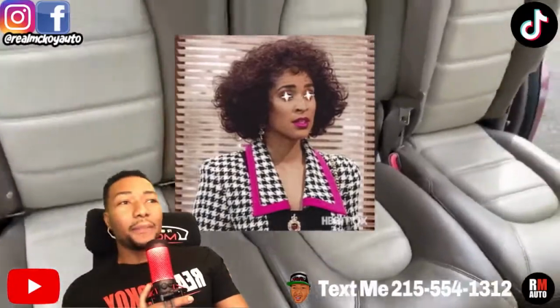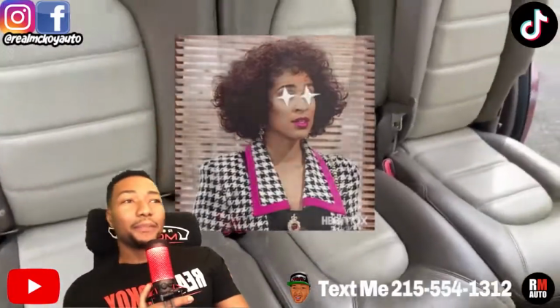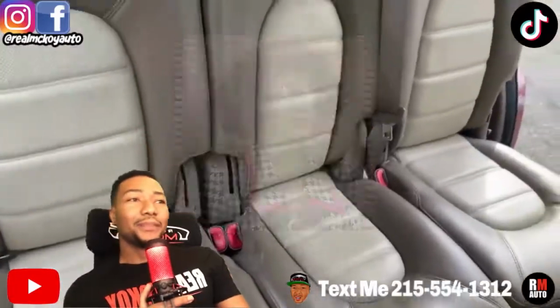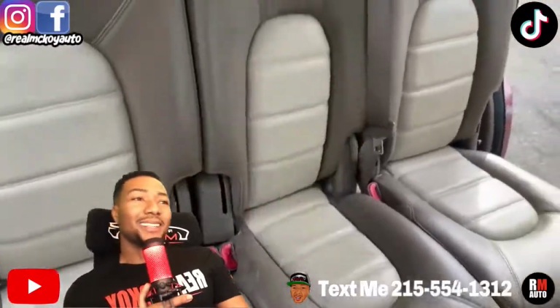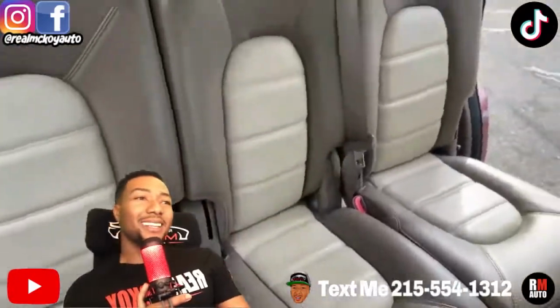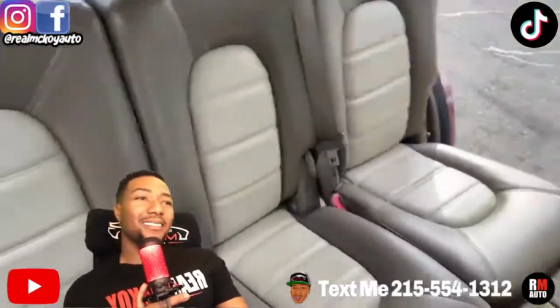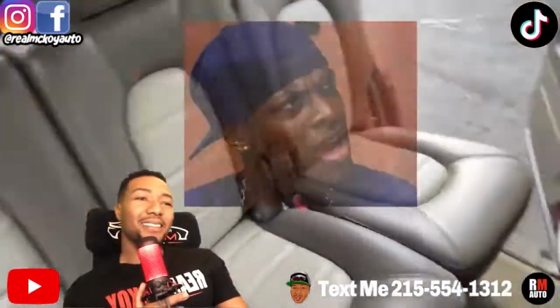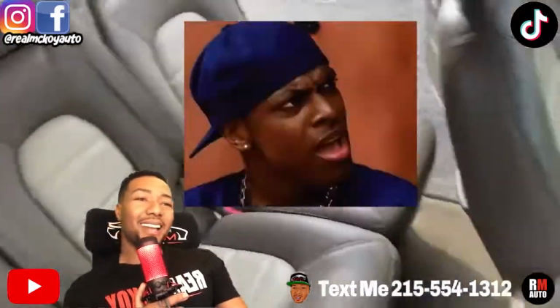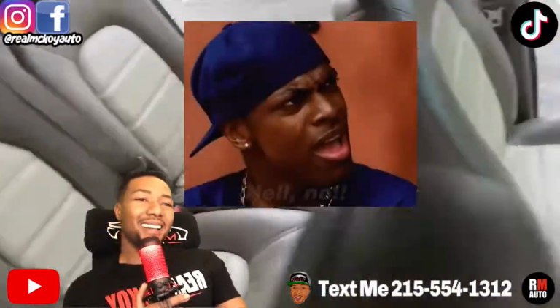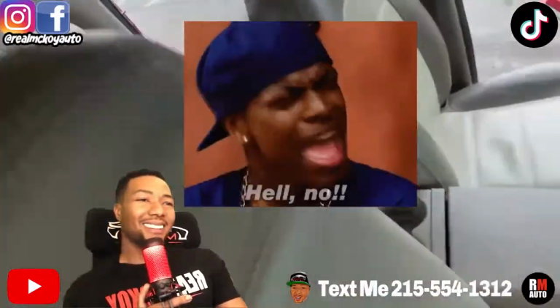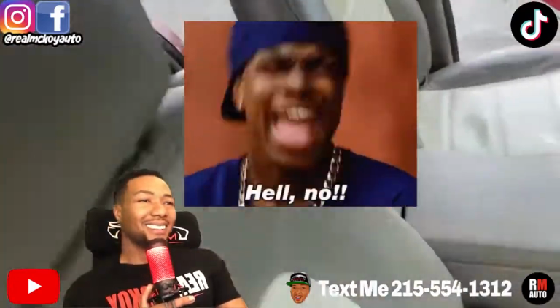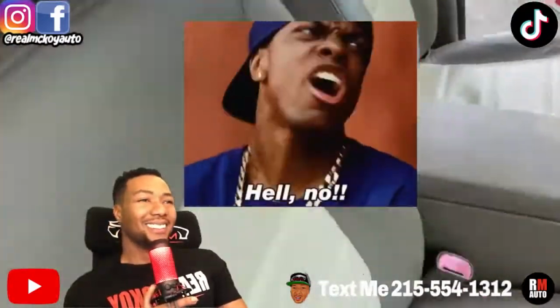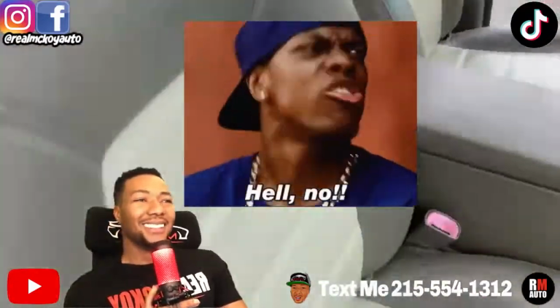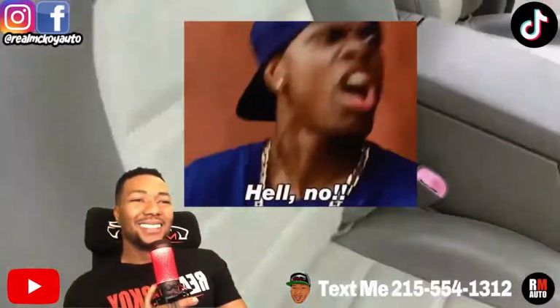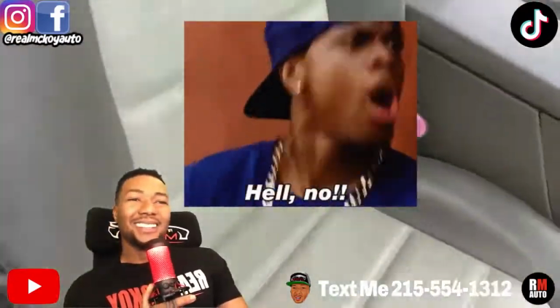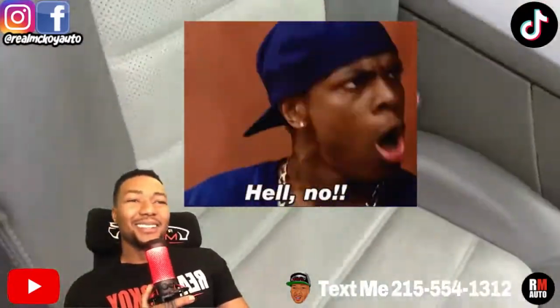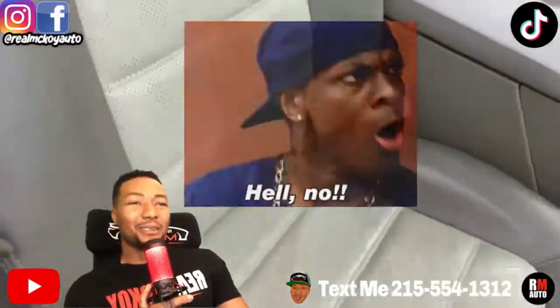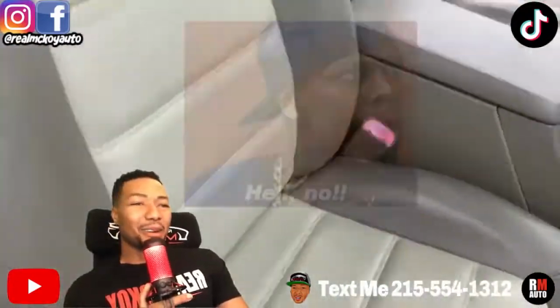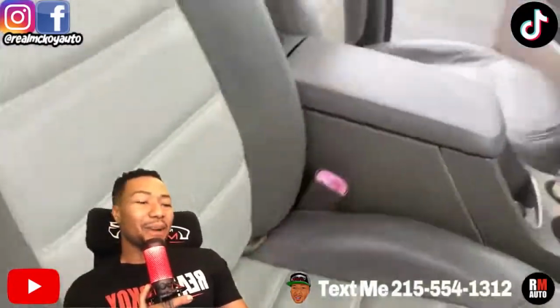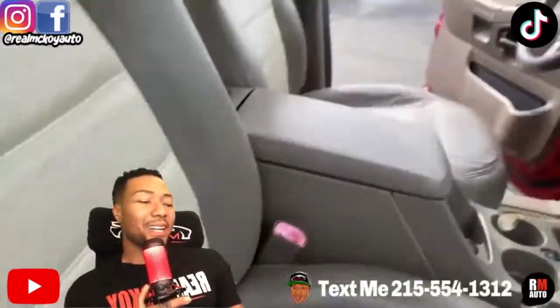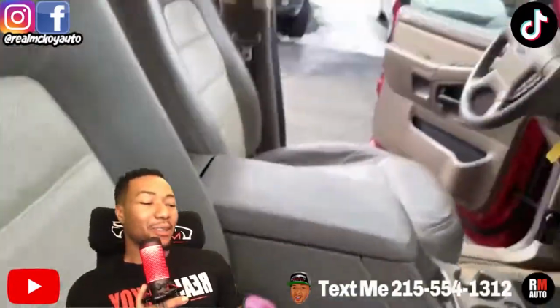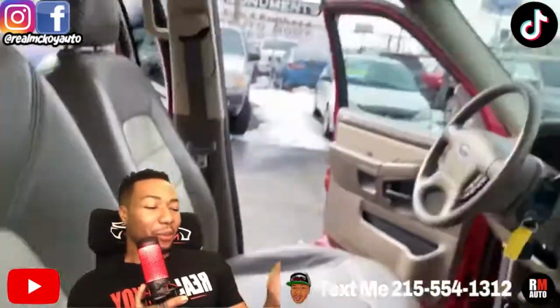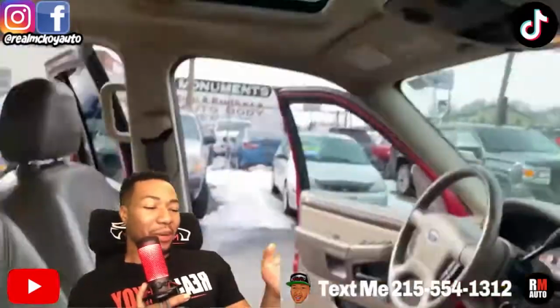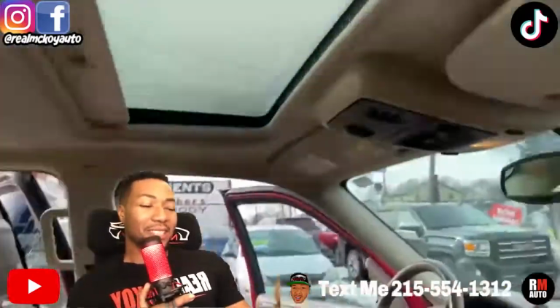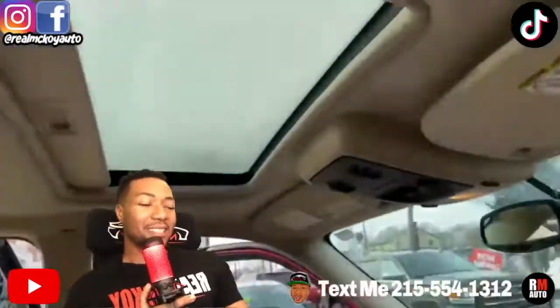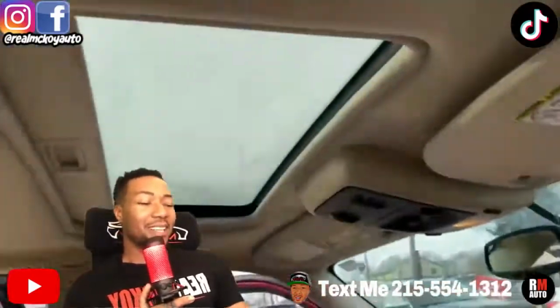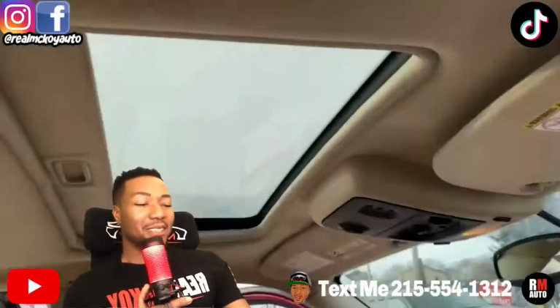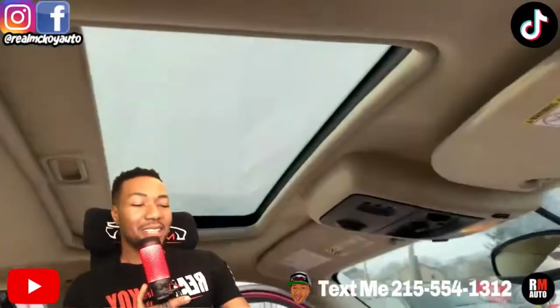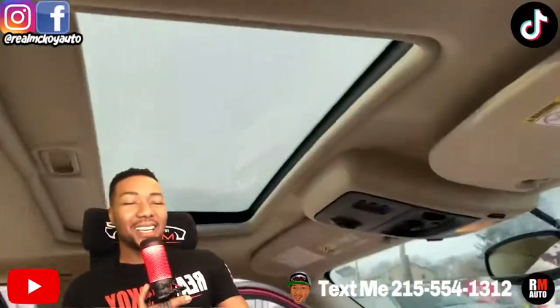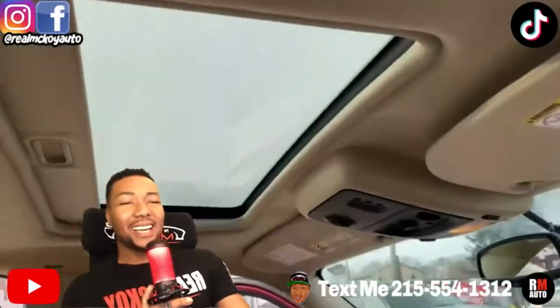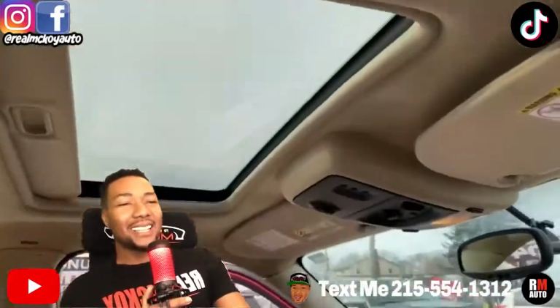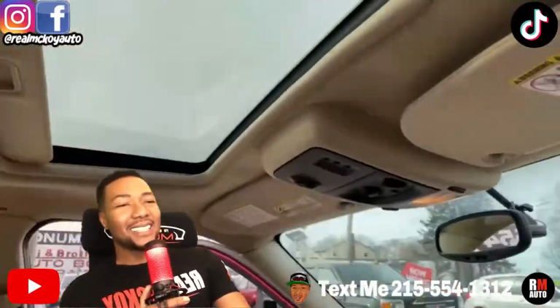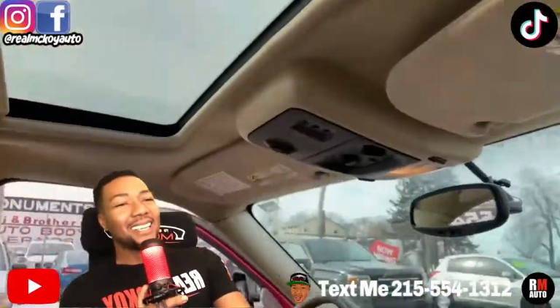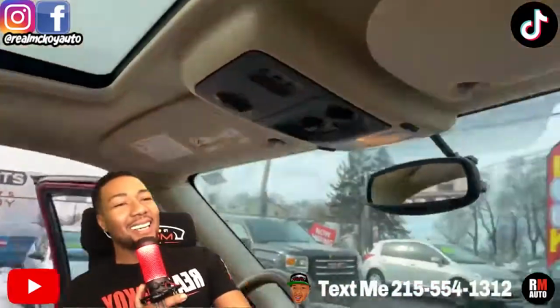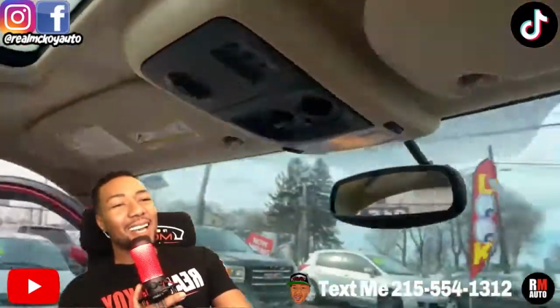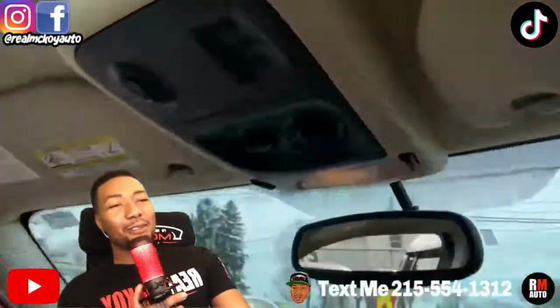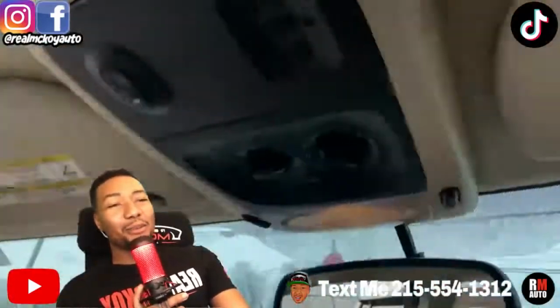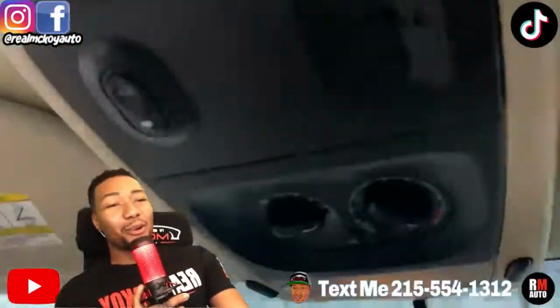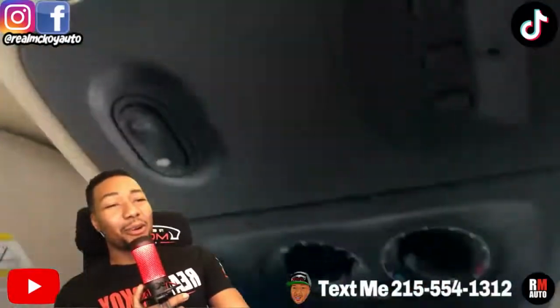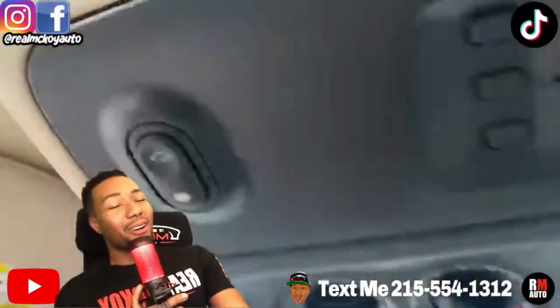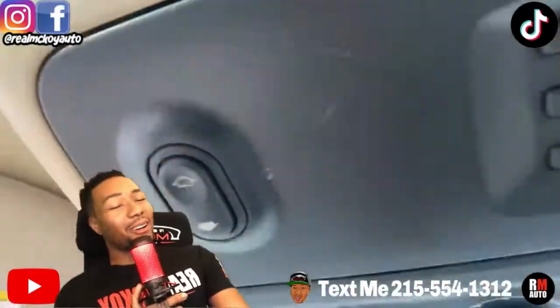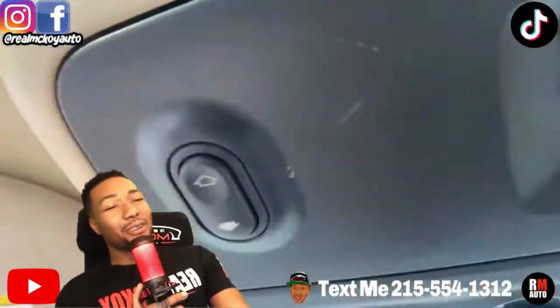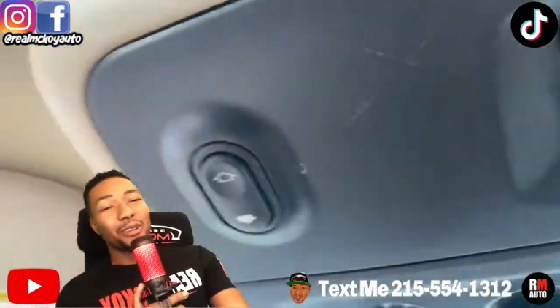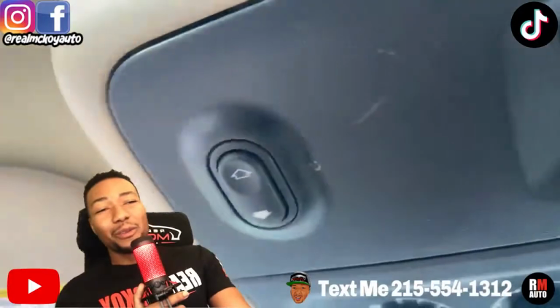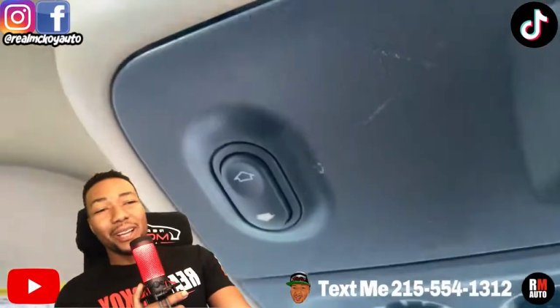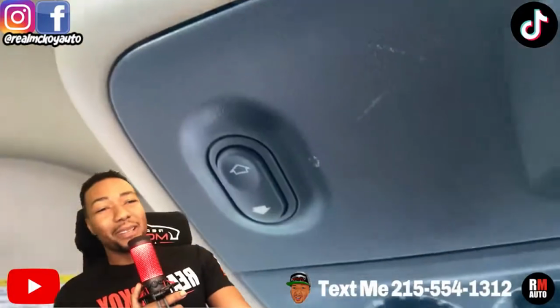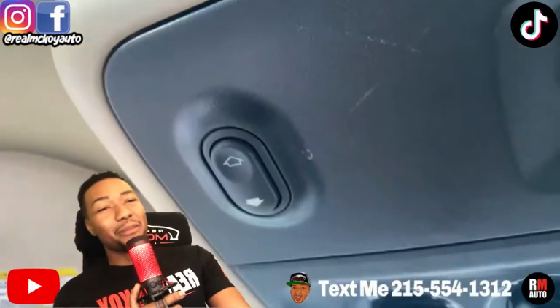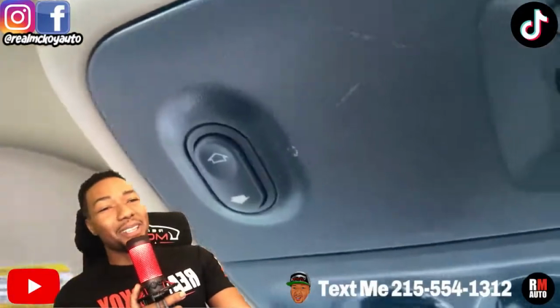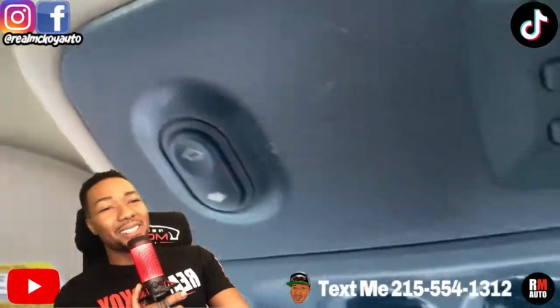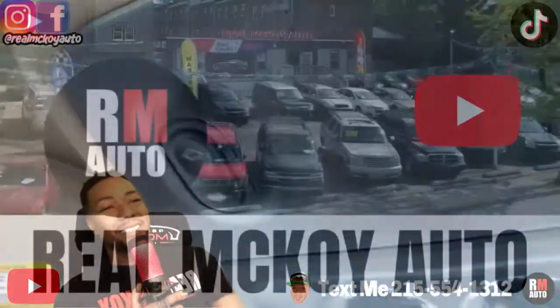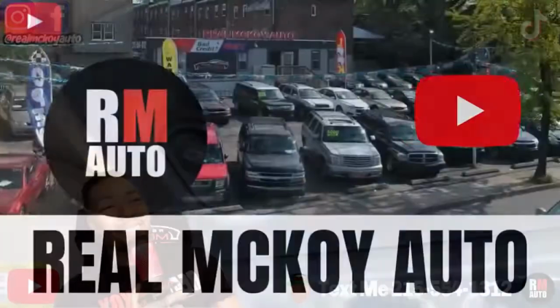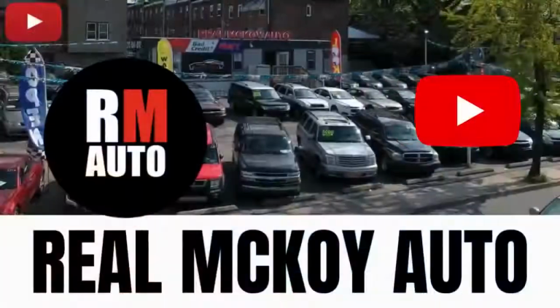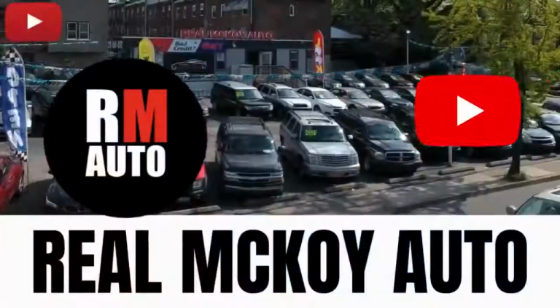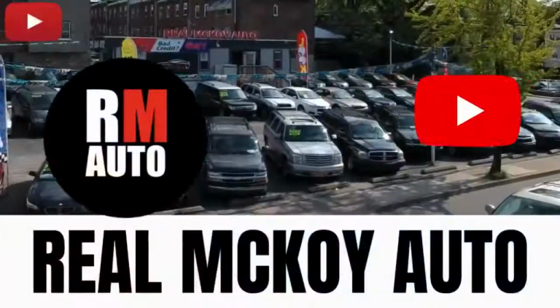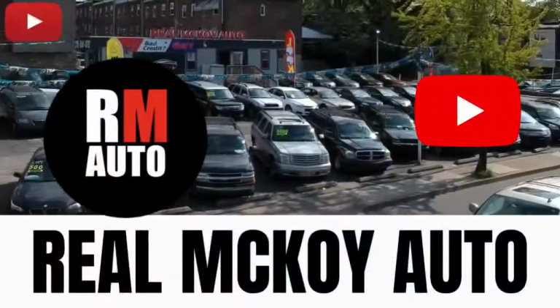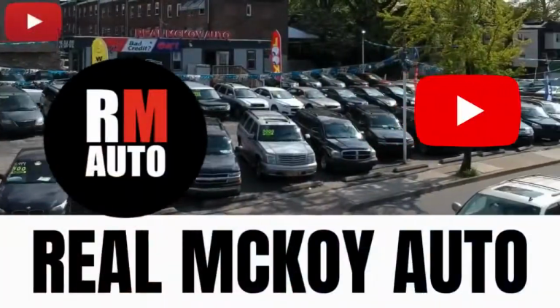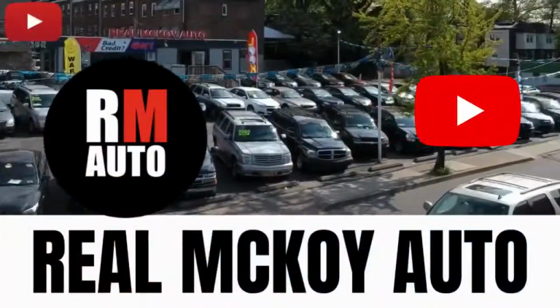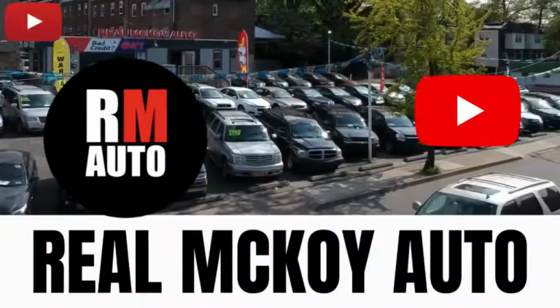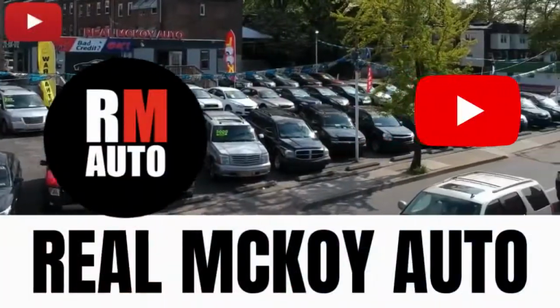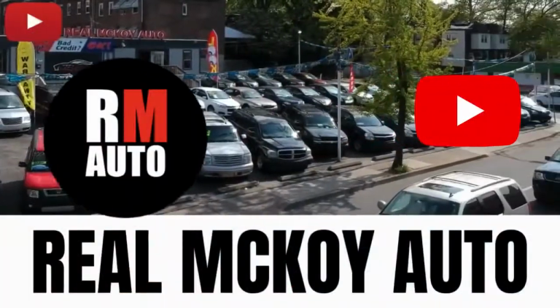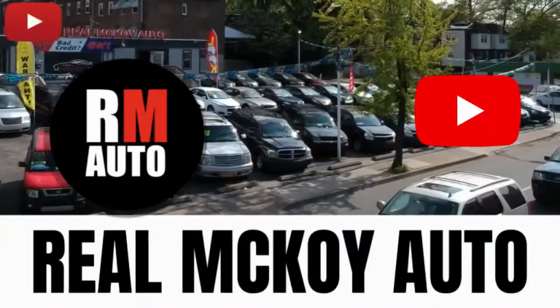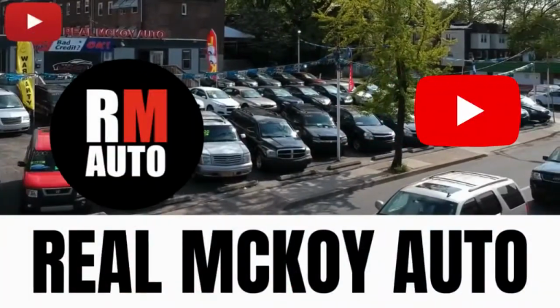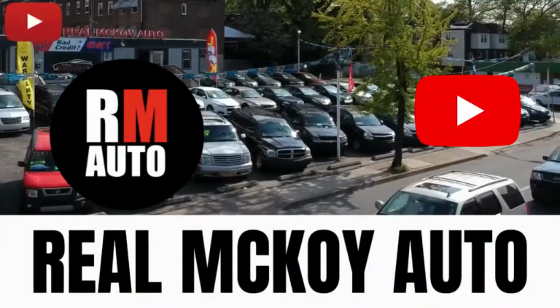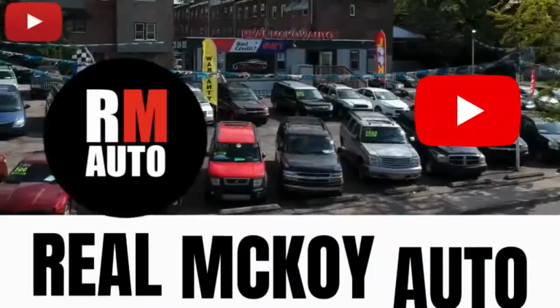If not, don't worry about it — no pressure sales here at Real McKoy Auto. We got the best deals and you always got to keep it real.